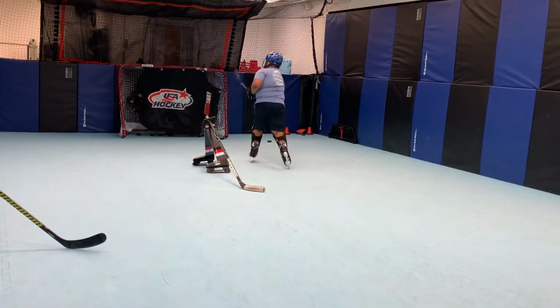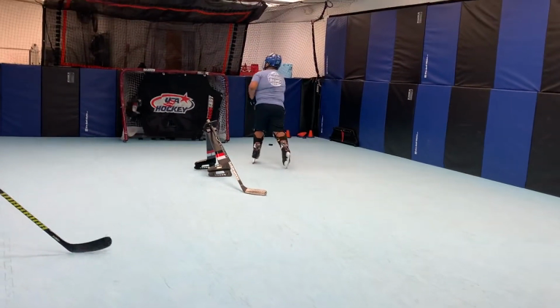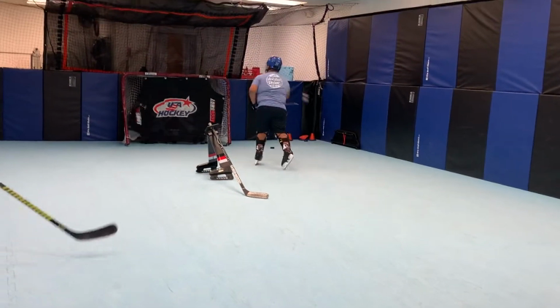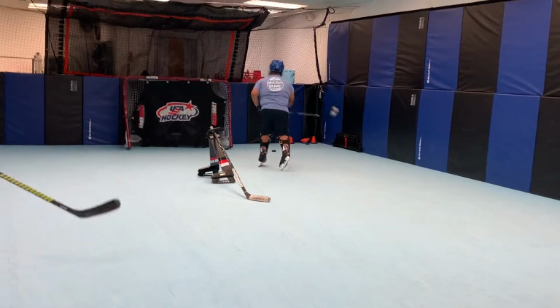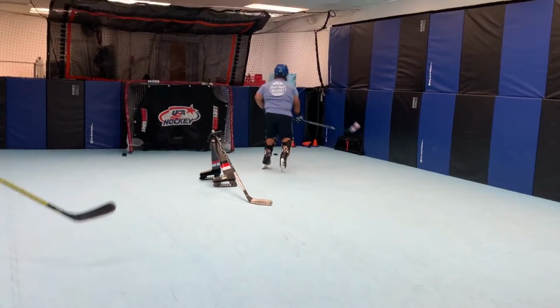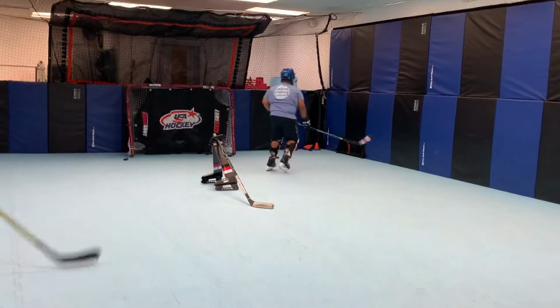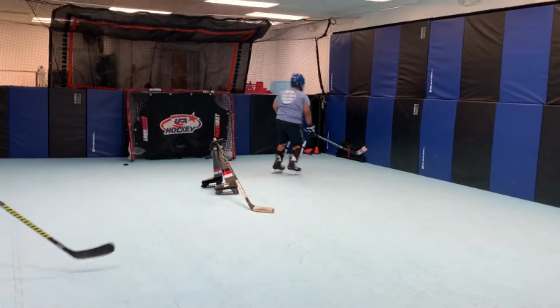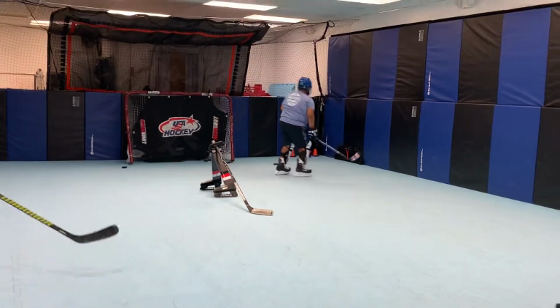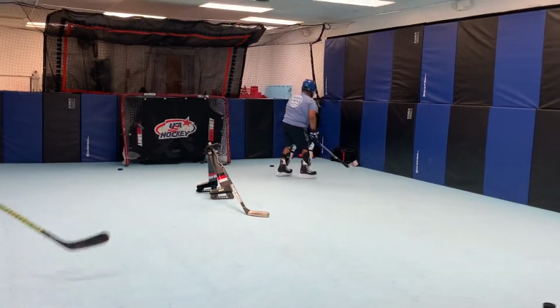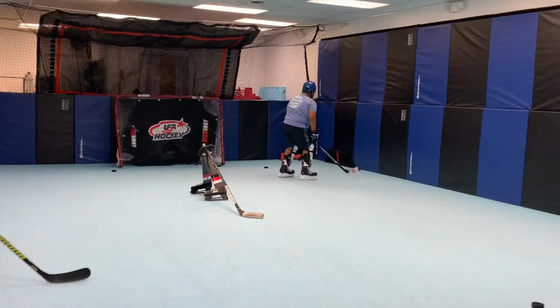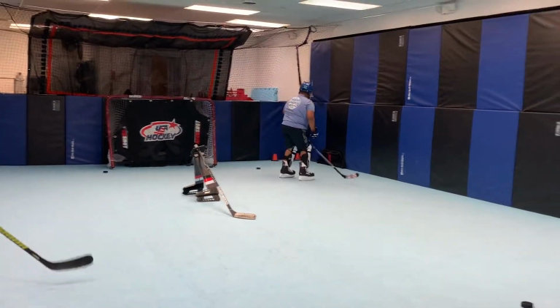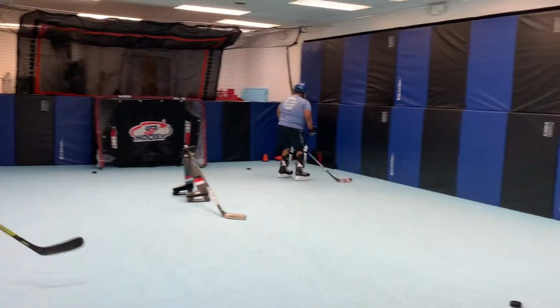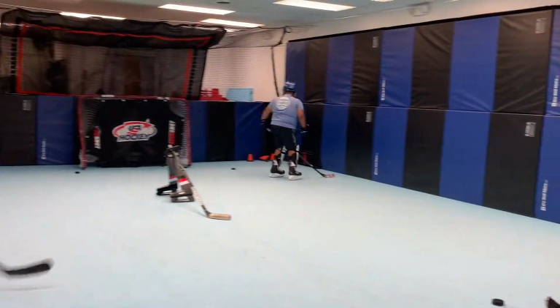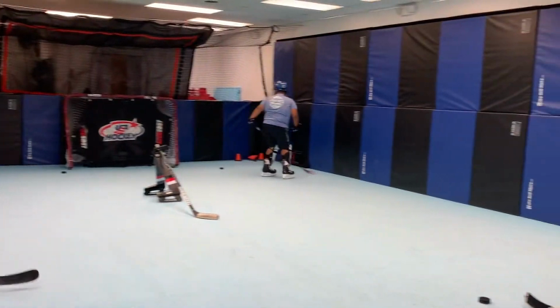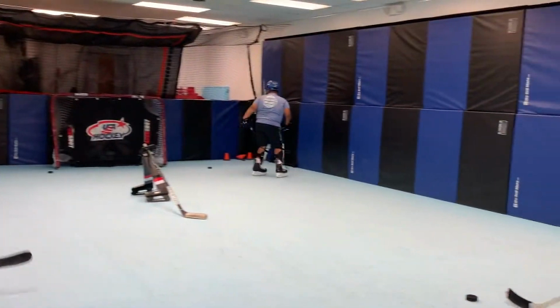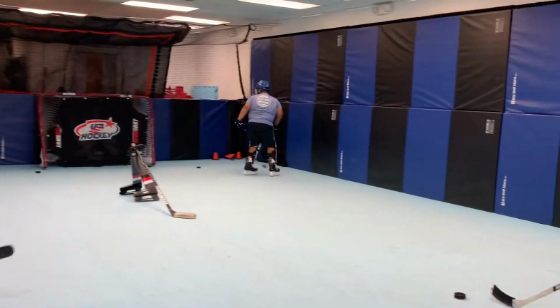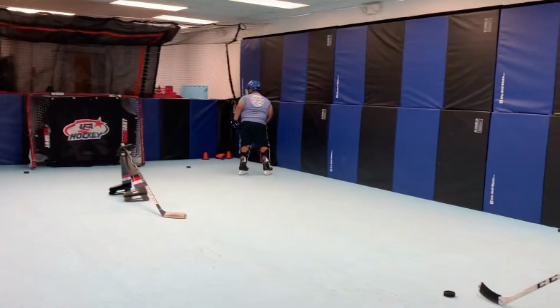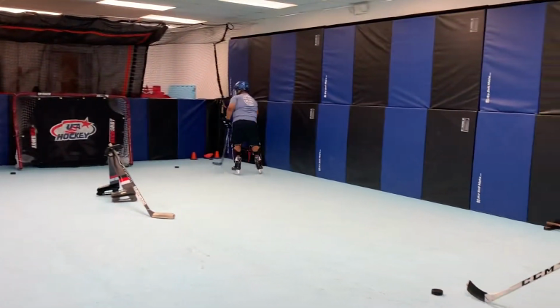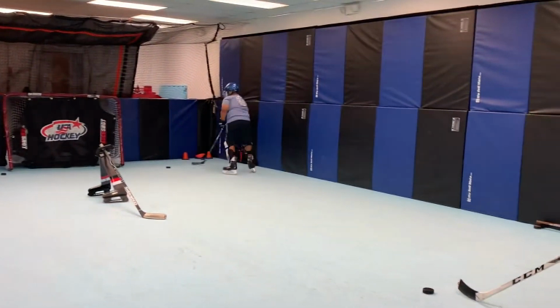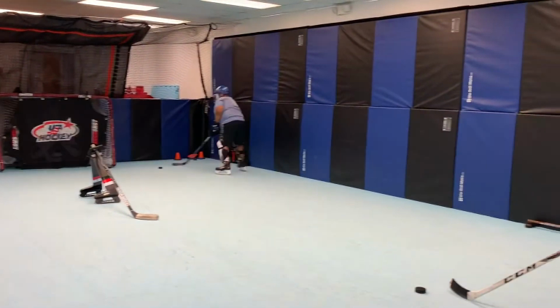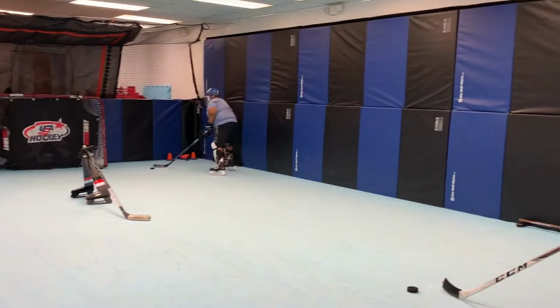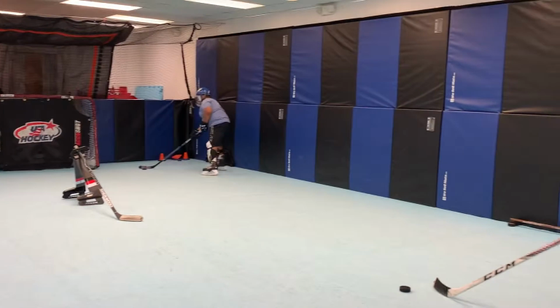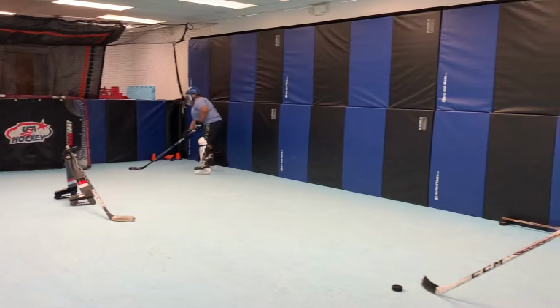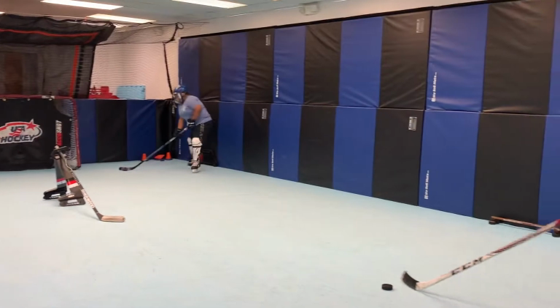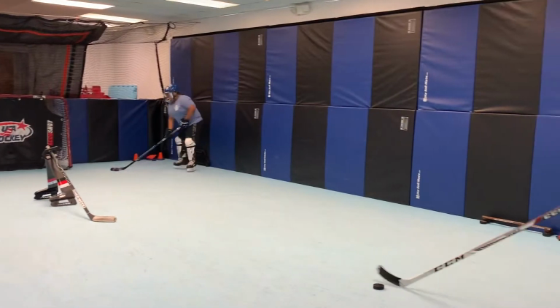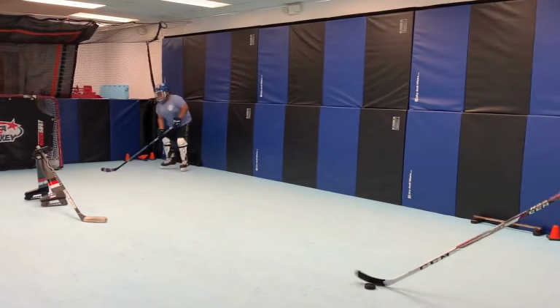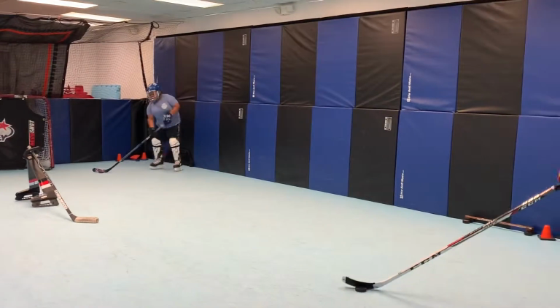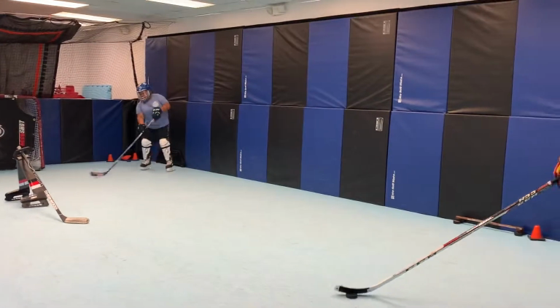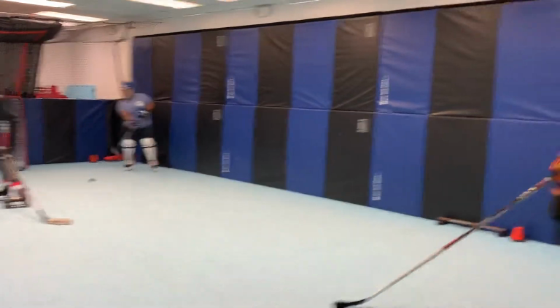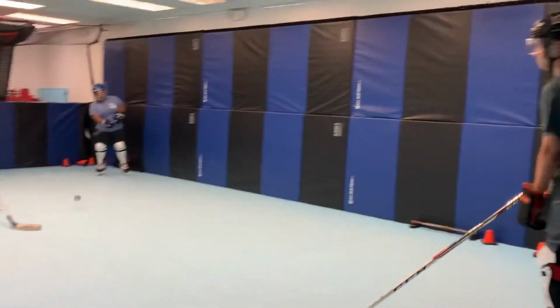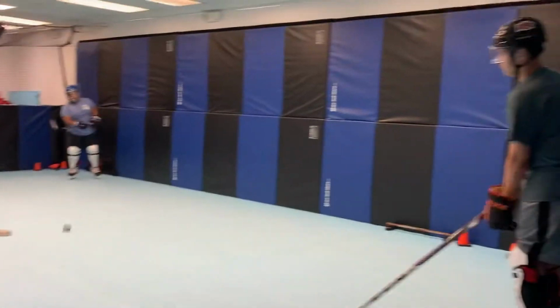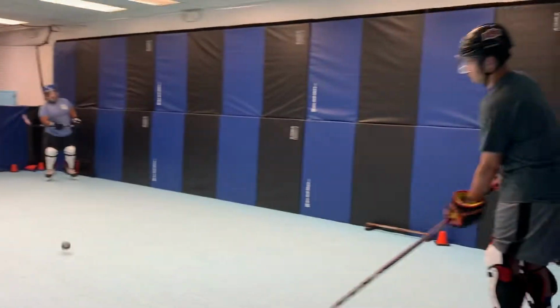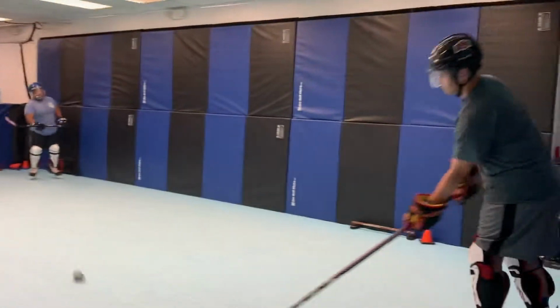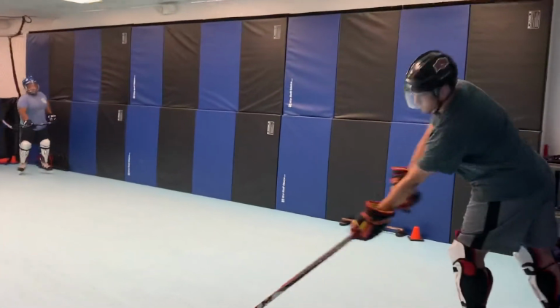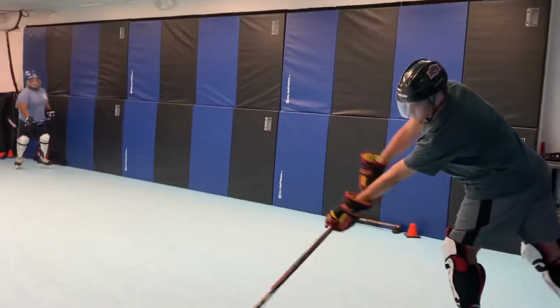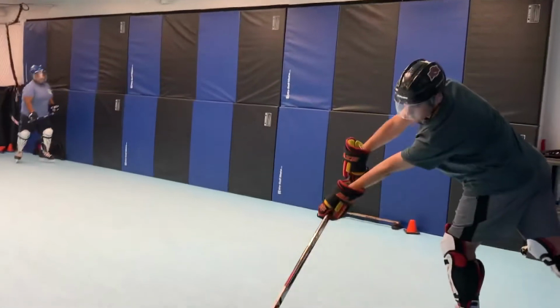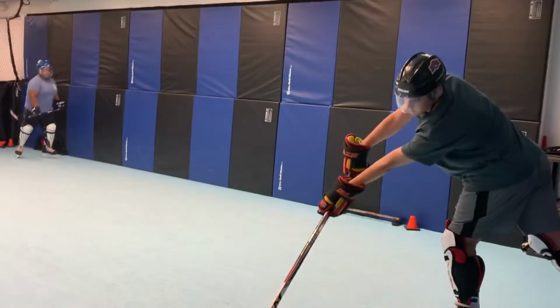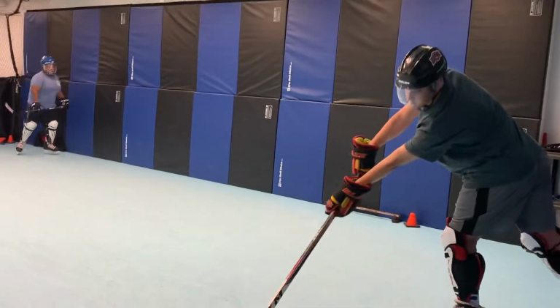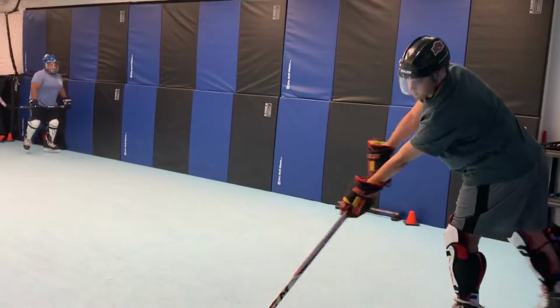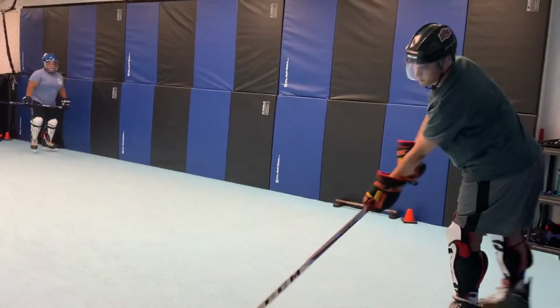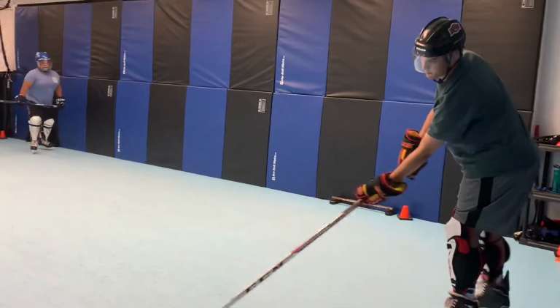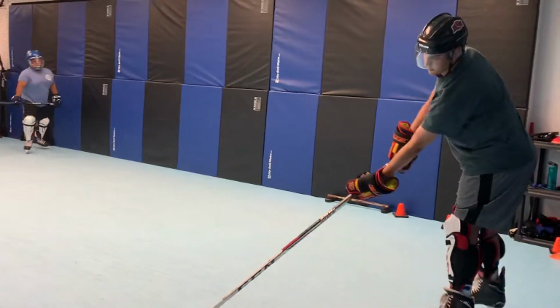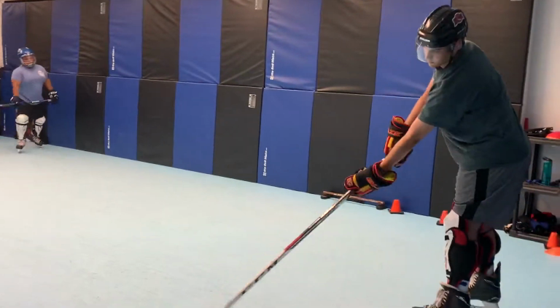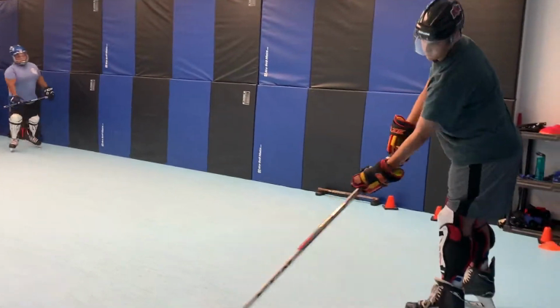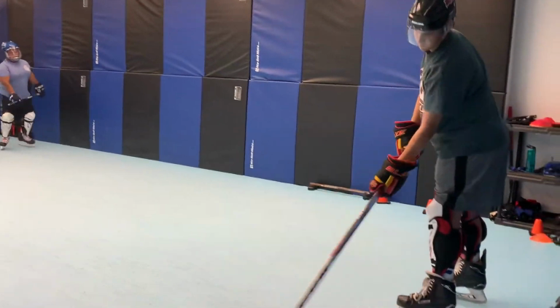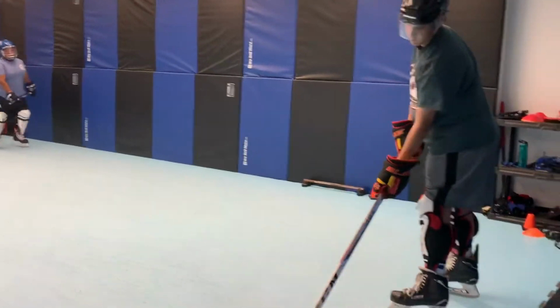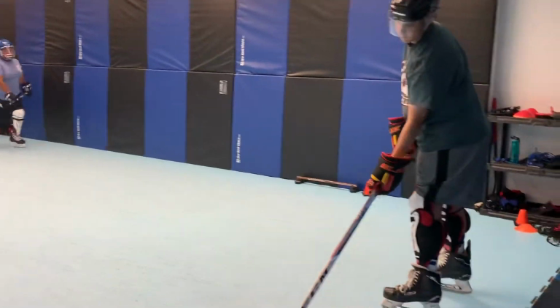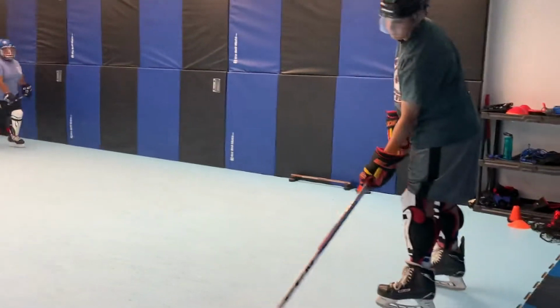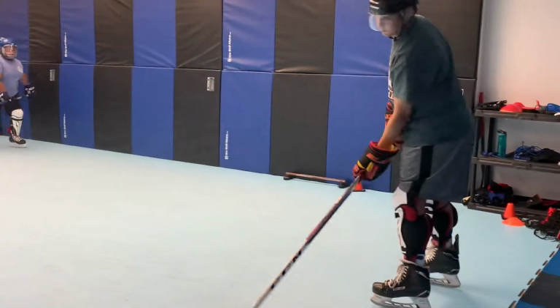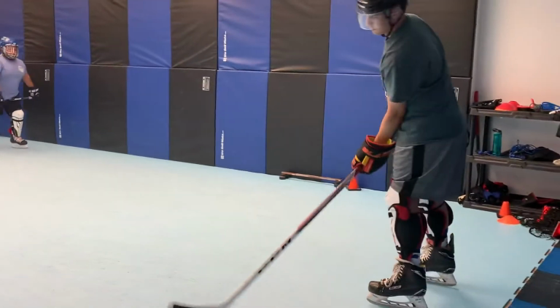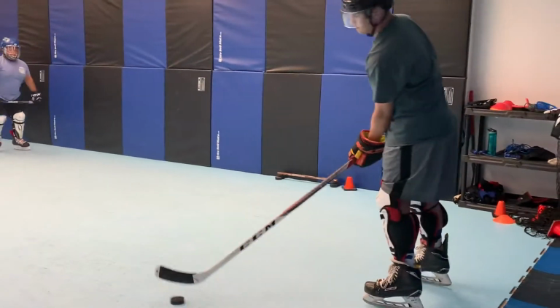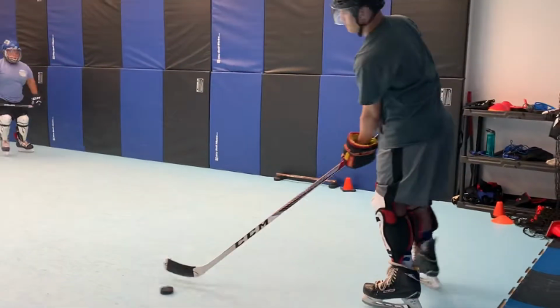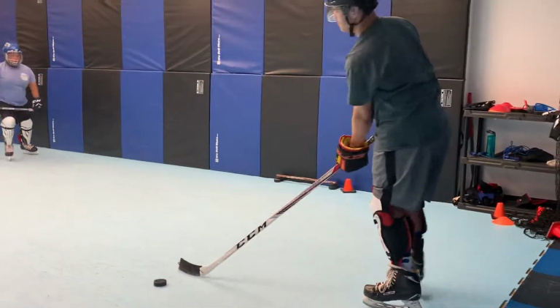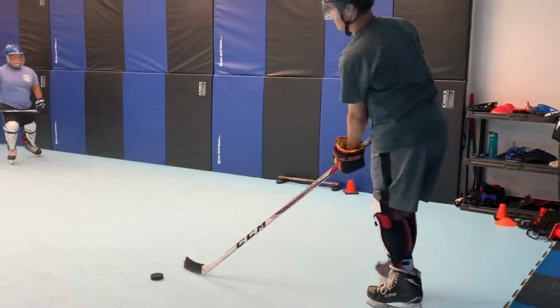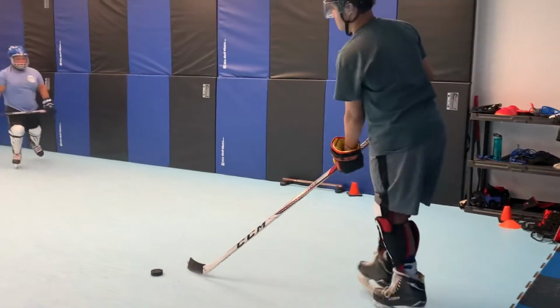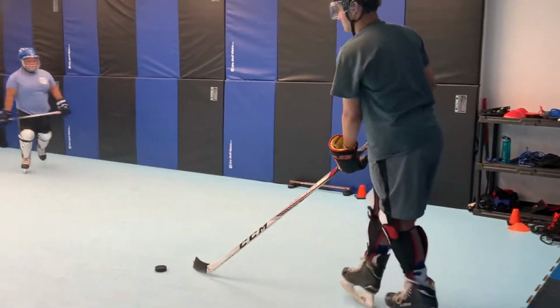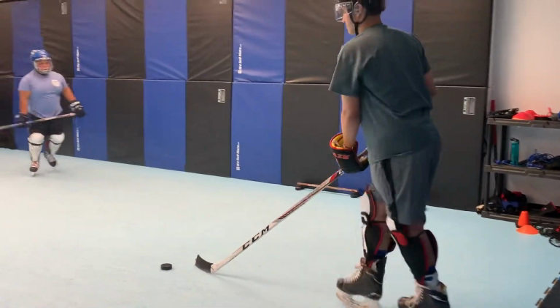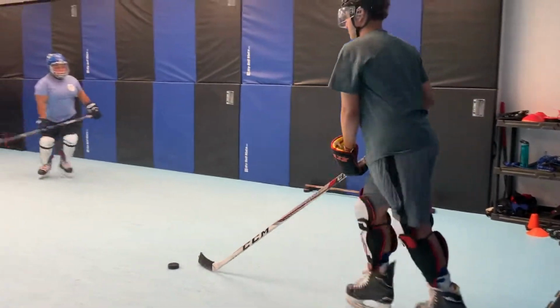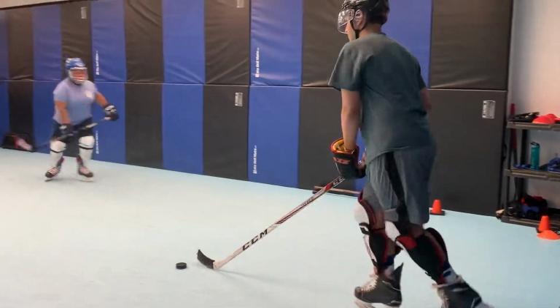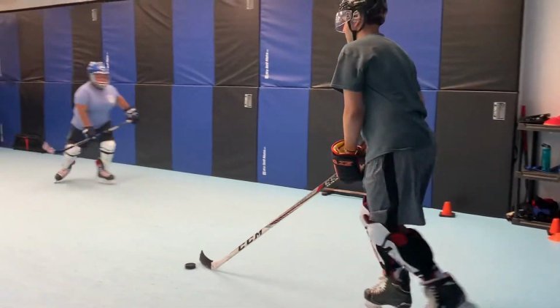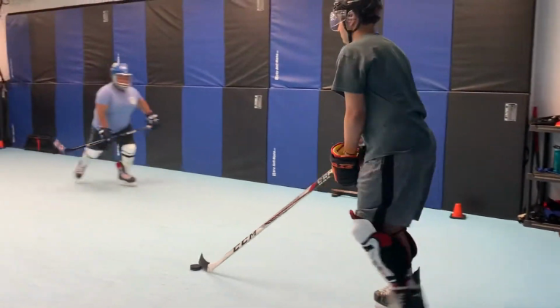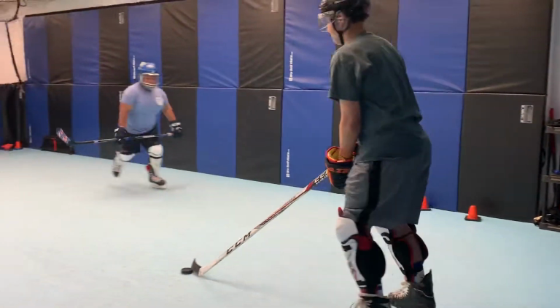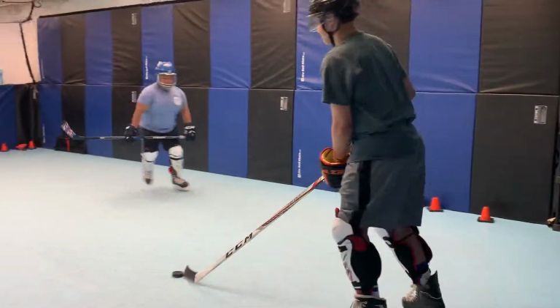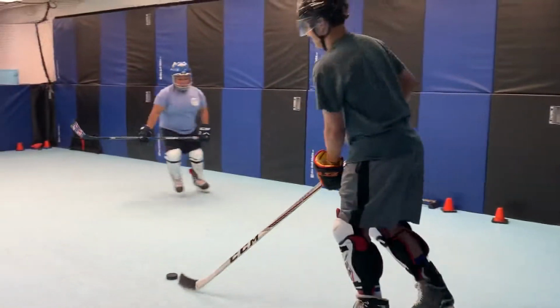Yeah! Woo! Very good. He fires a puck — can't he take?